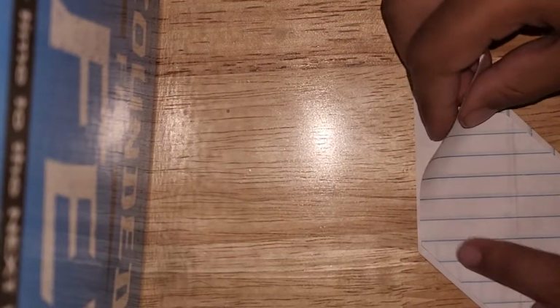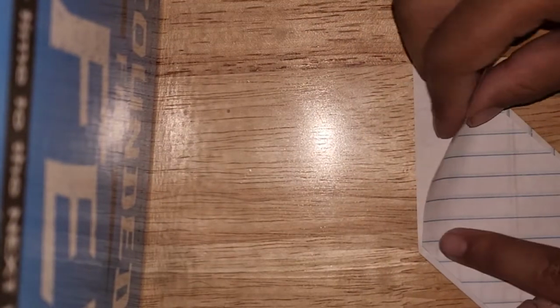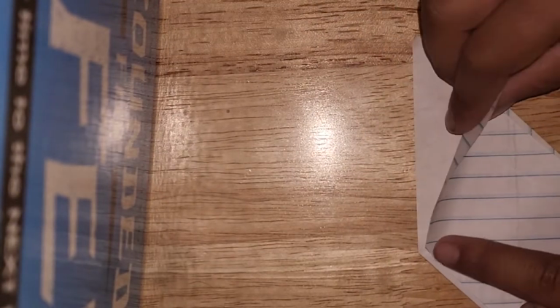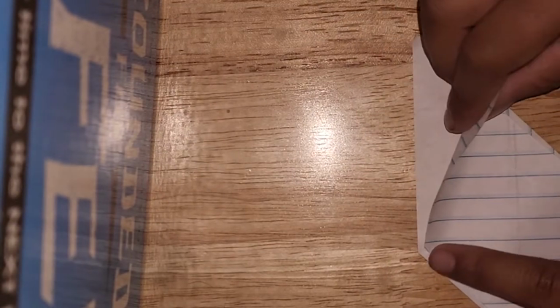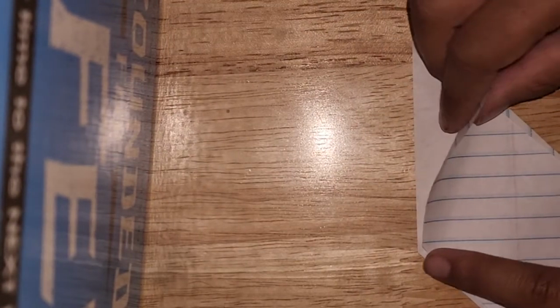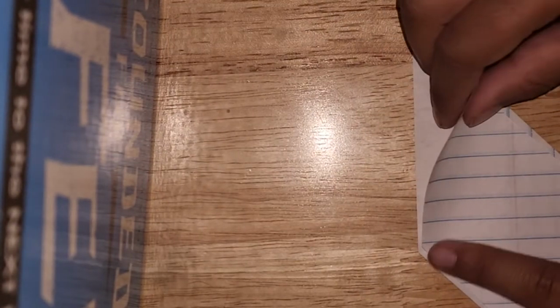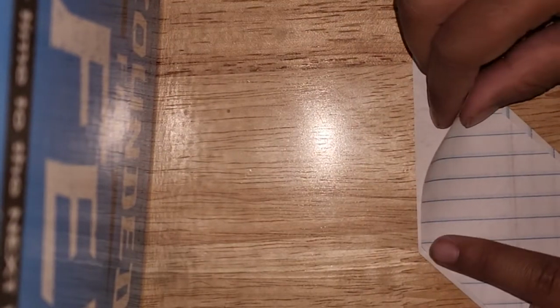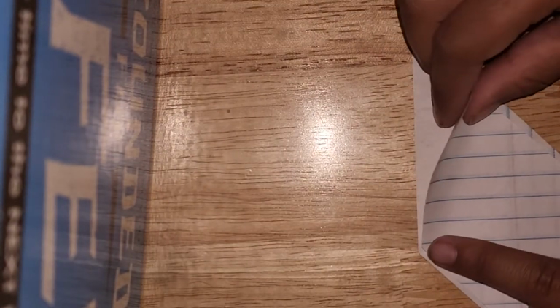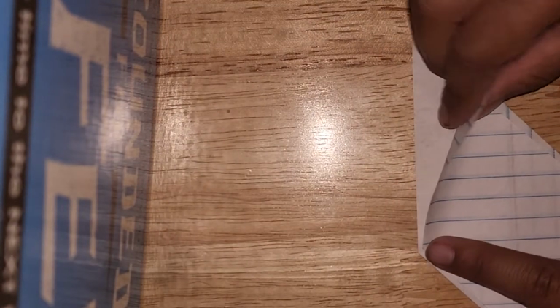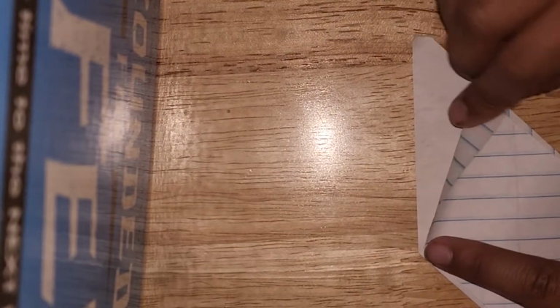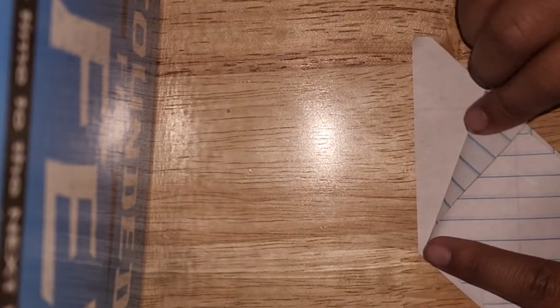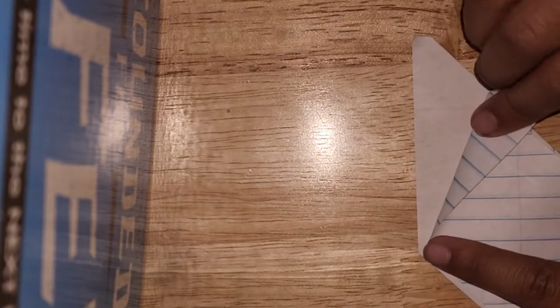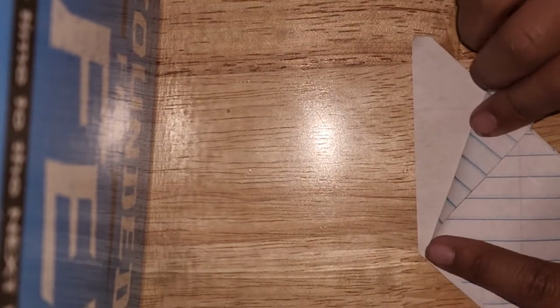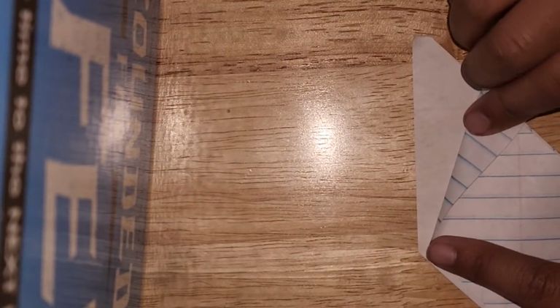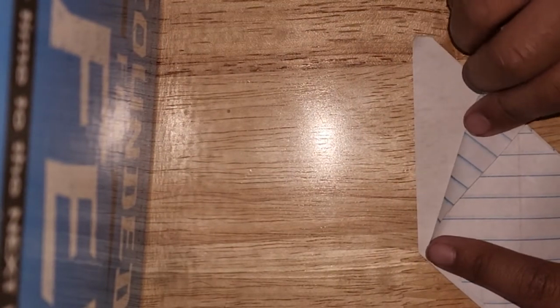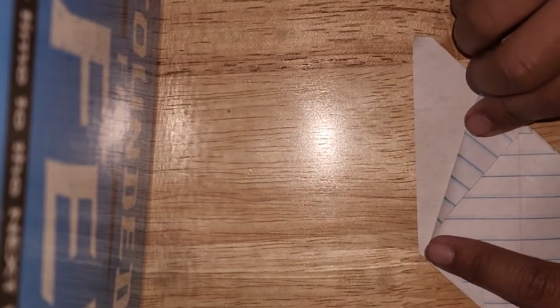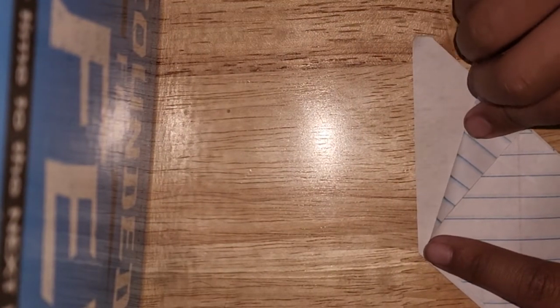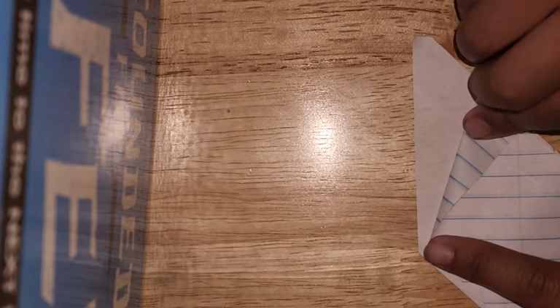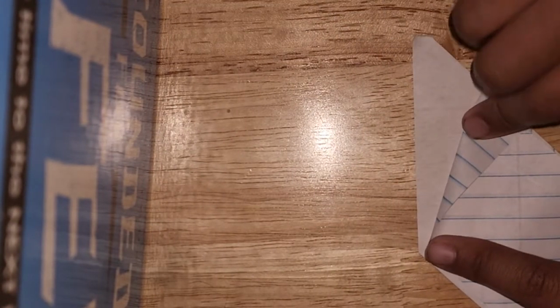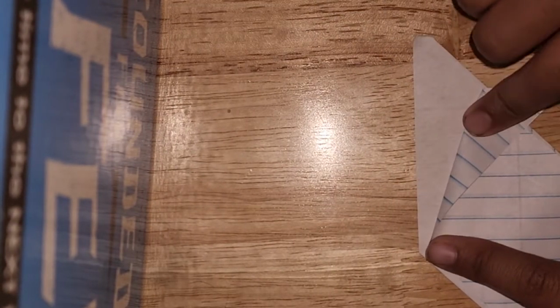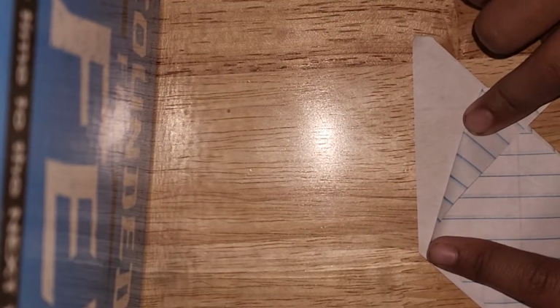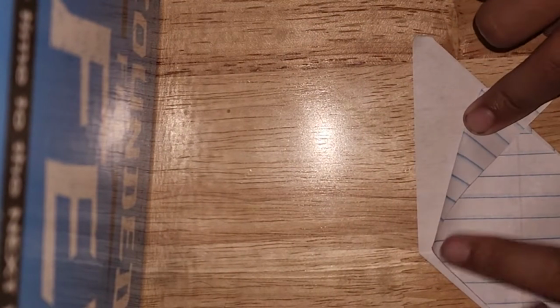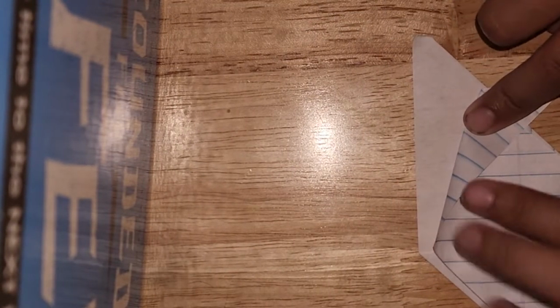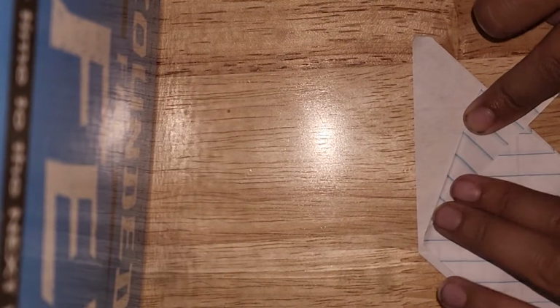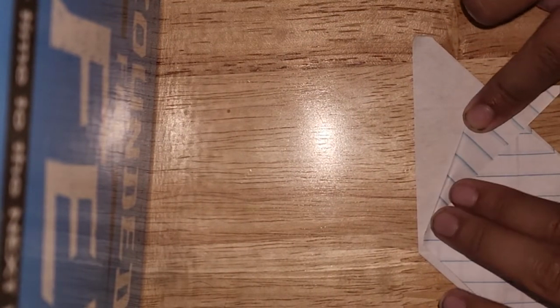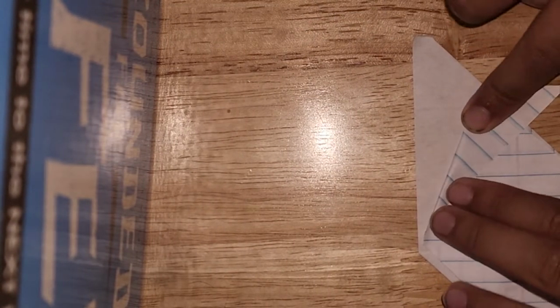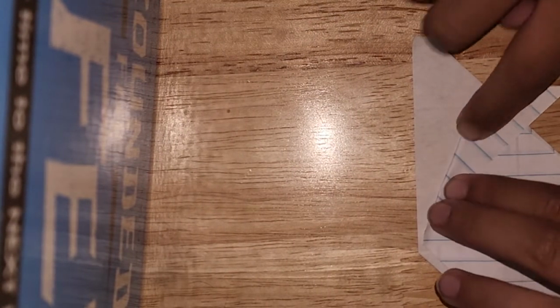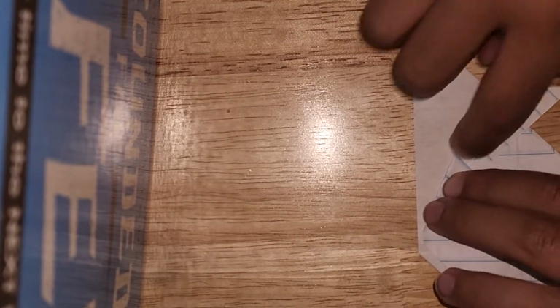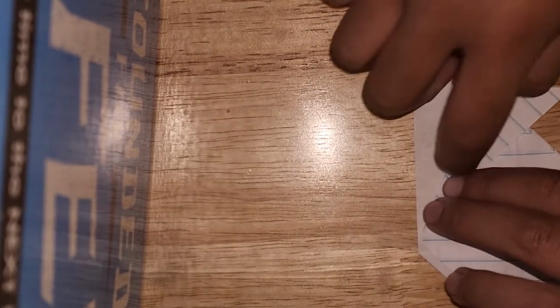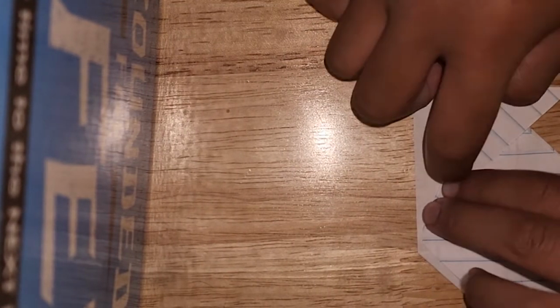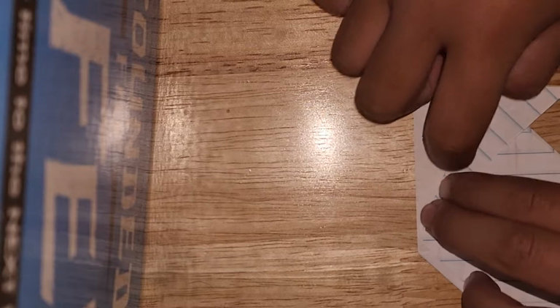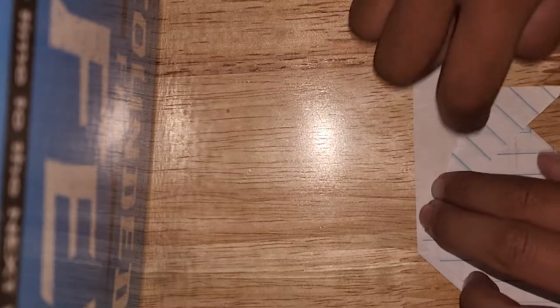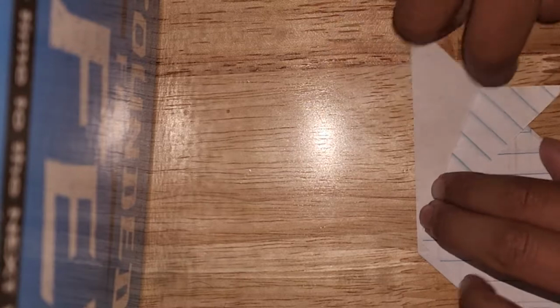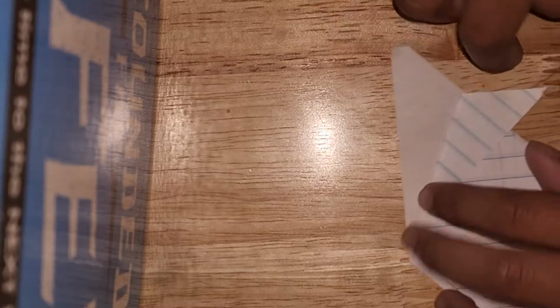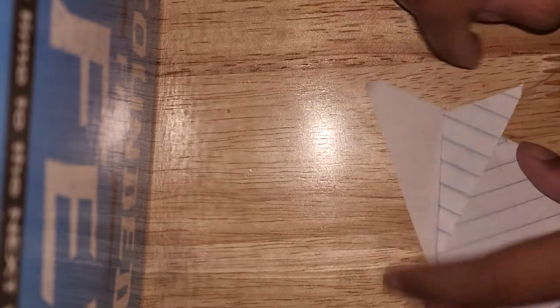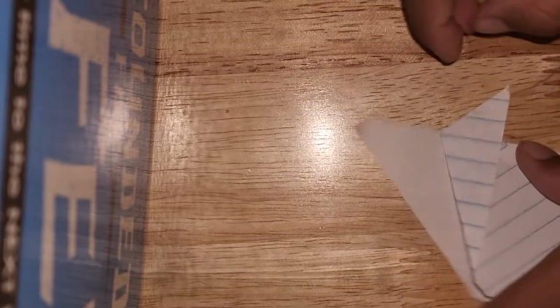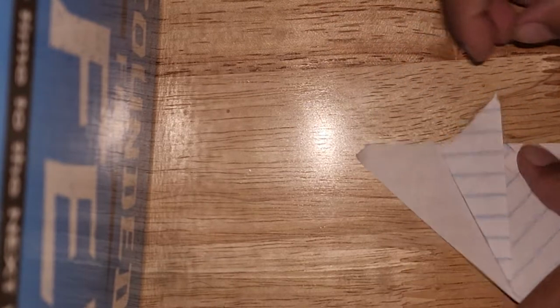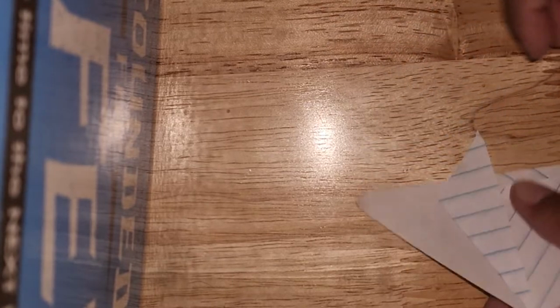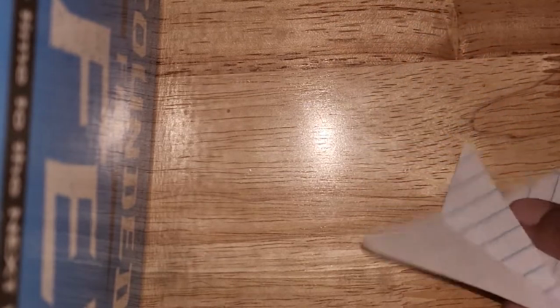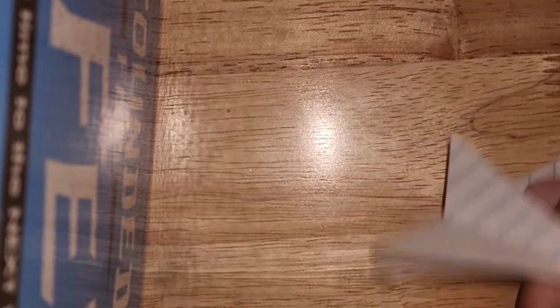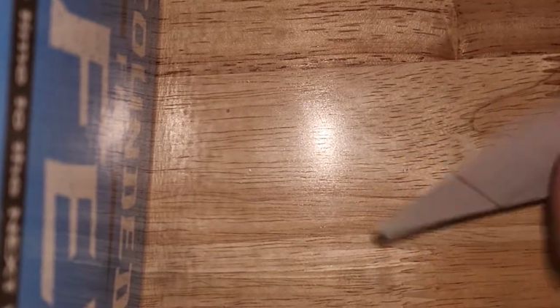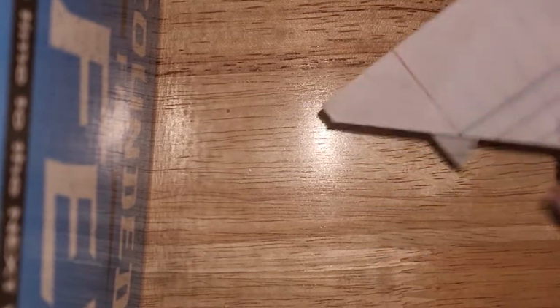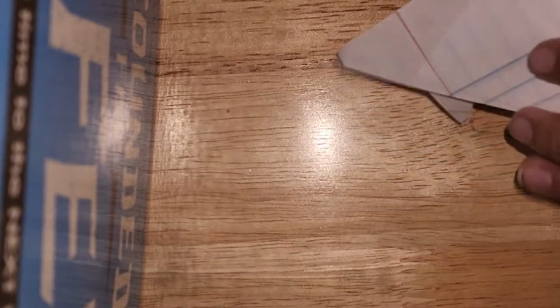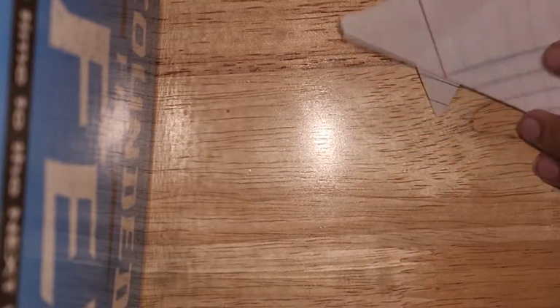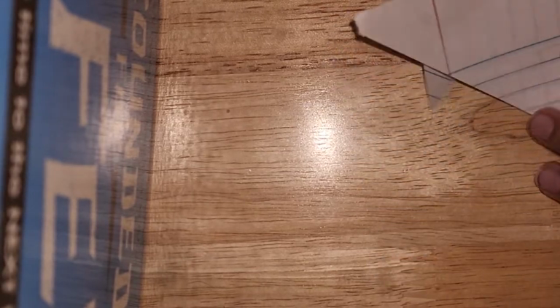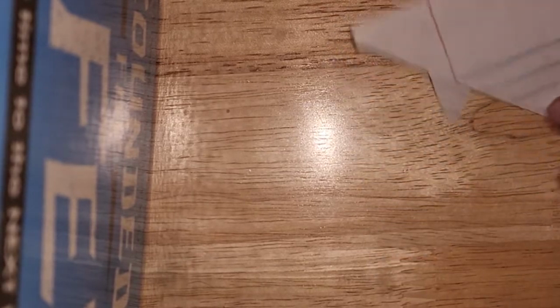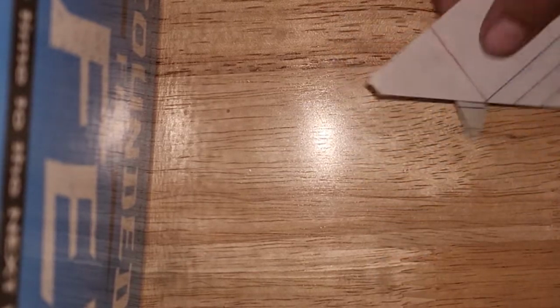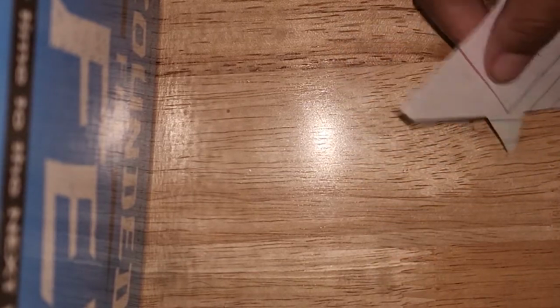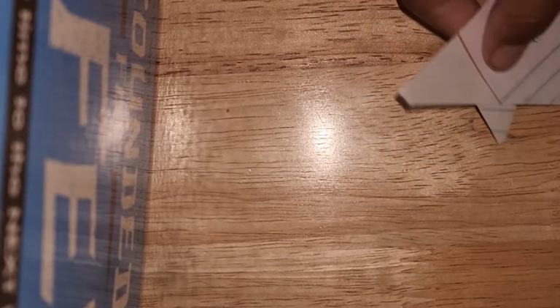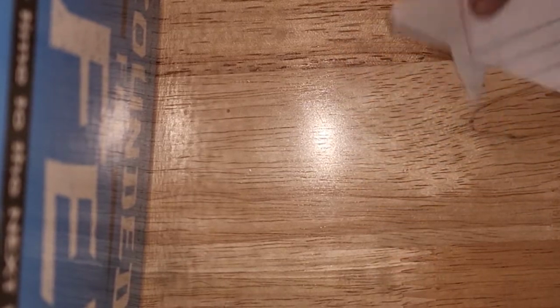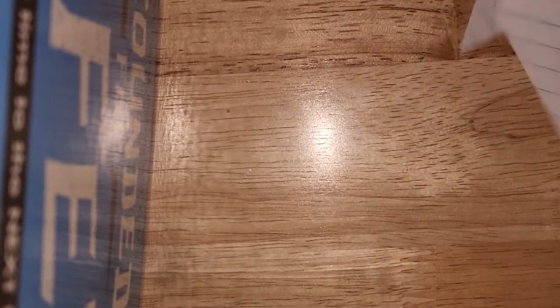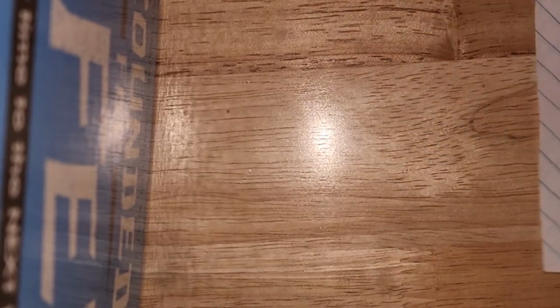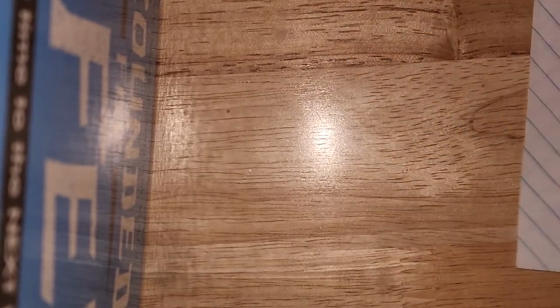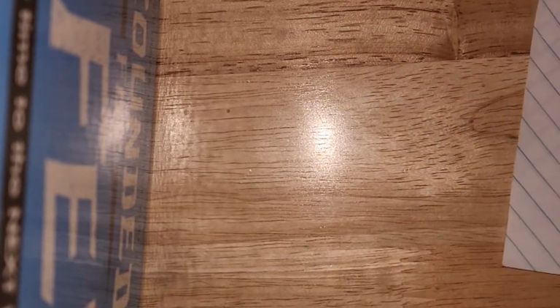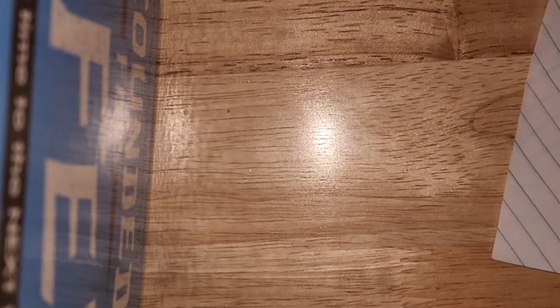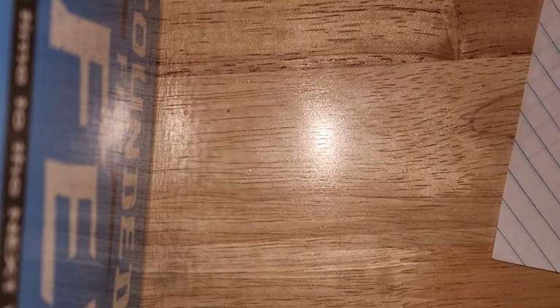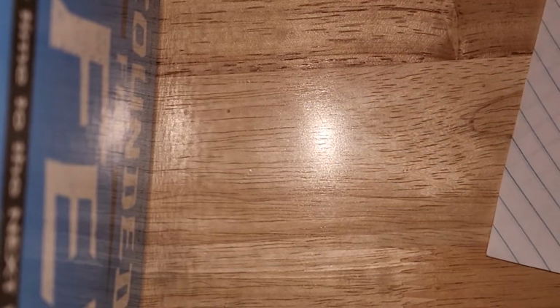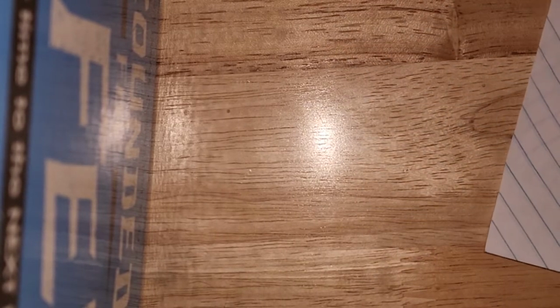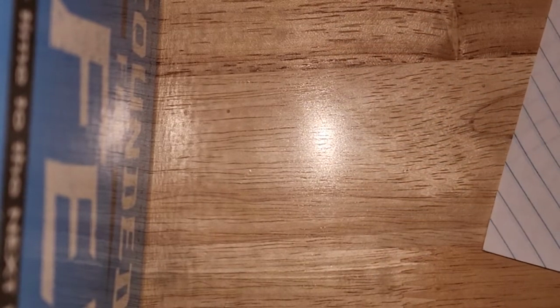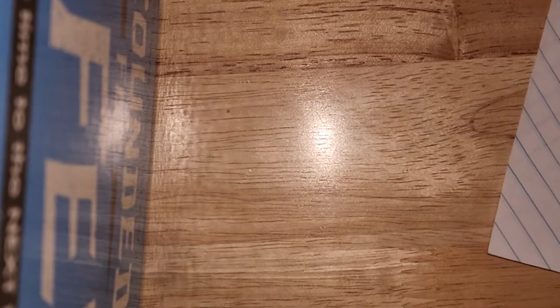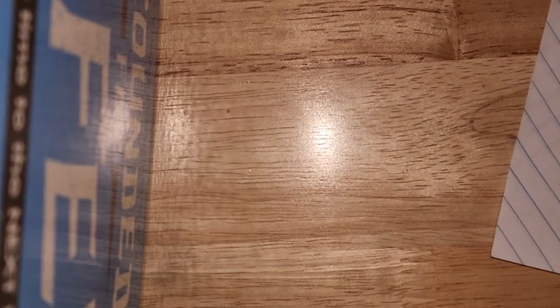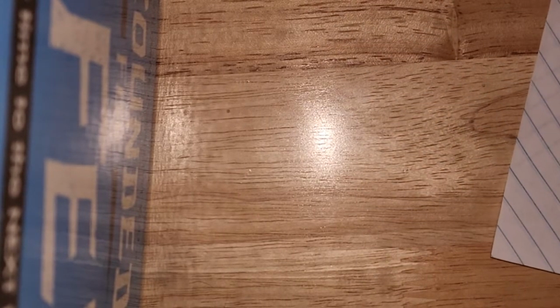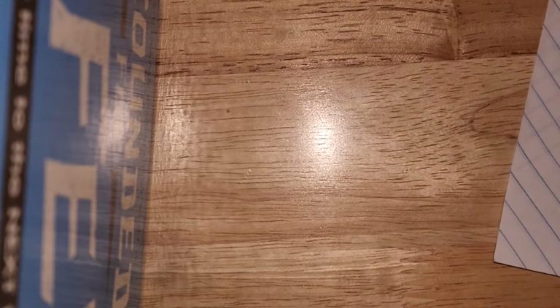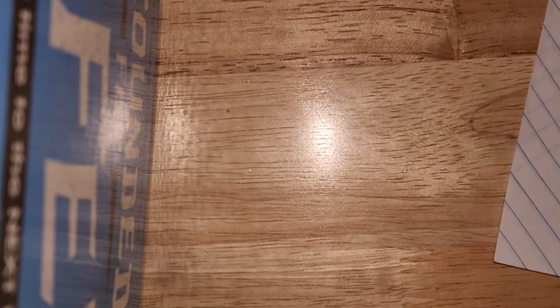Once you're done with that, you're going to fold this down like this. And then we're going to do this on the other side.